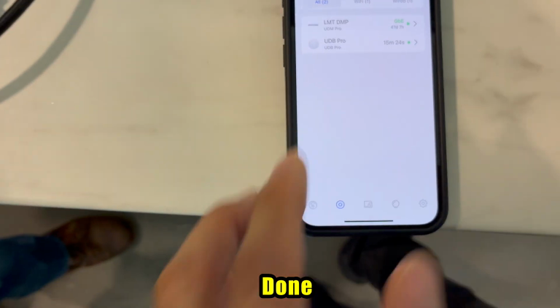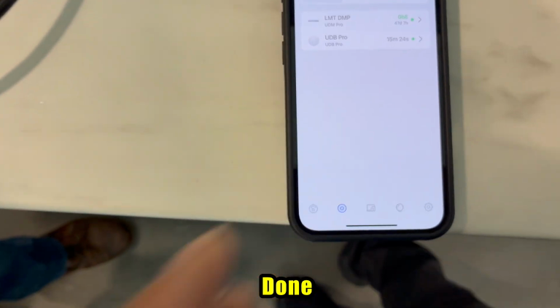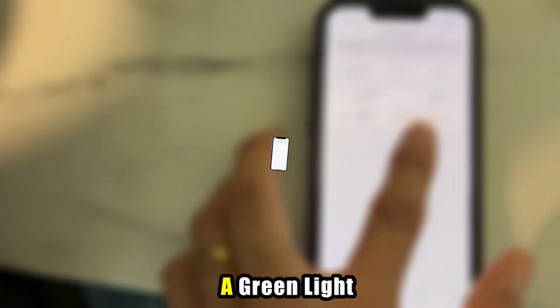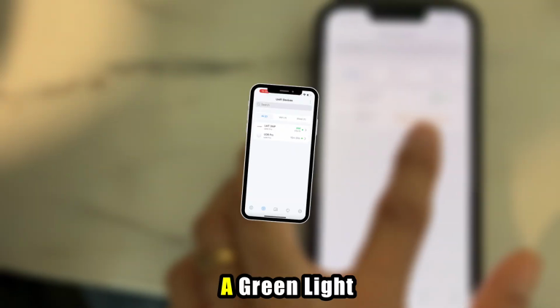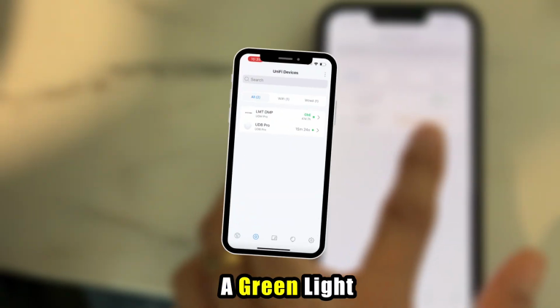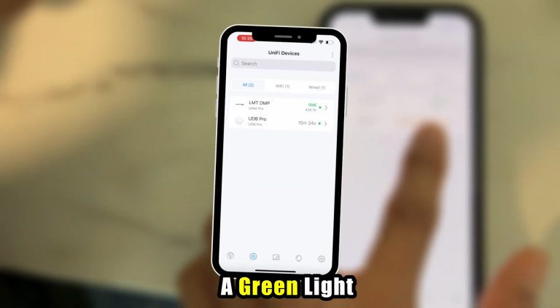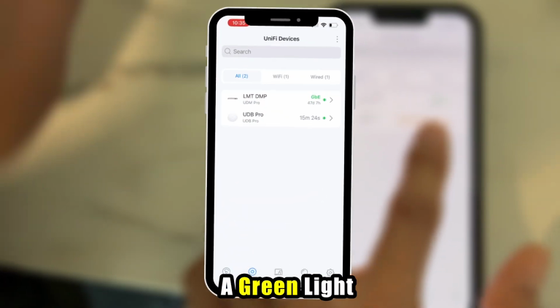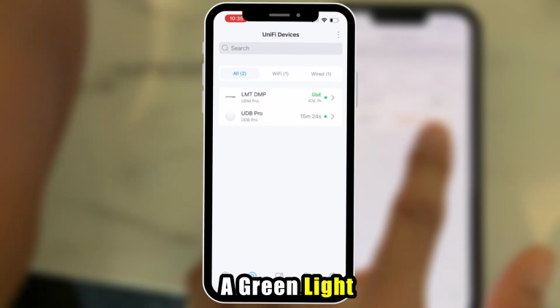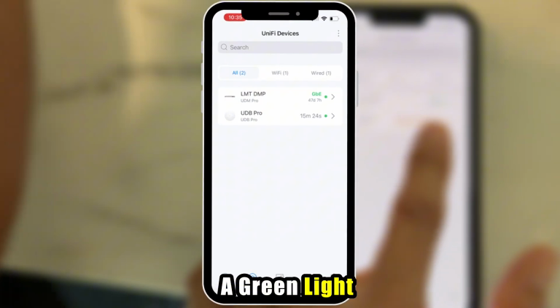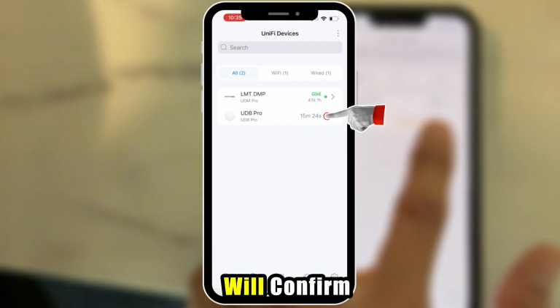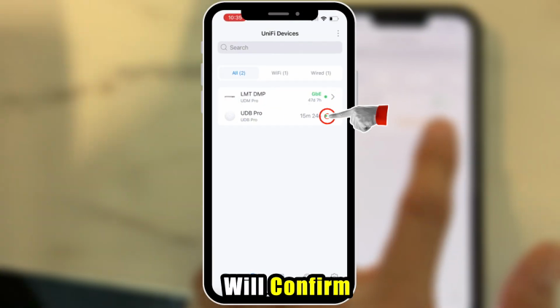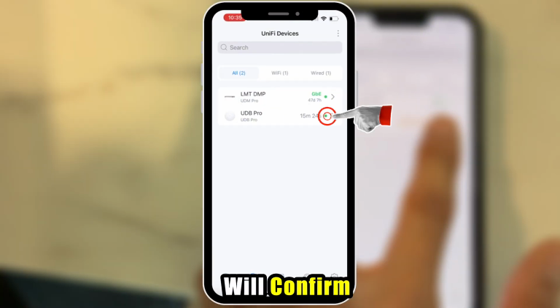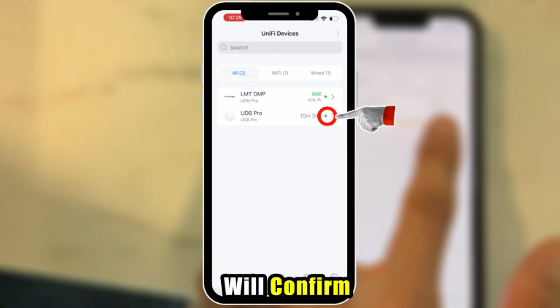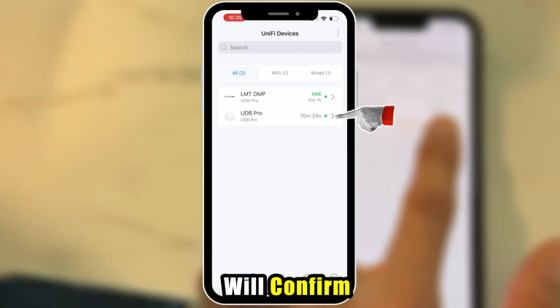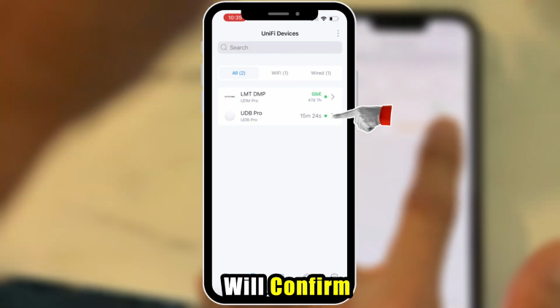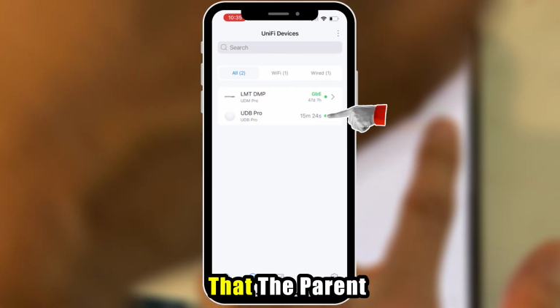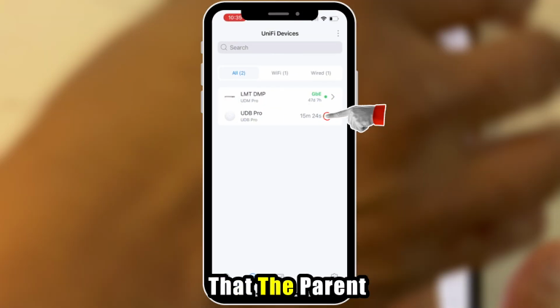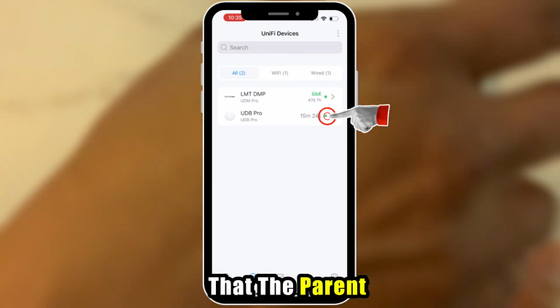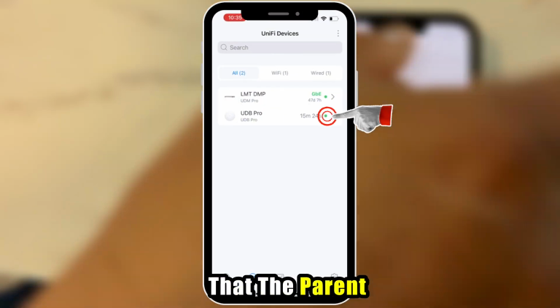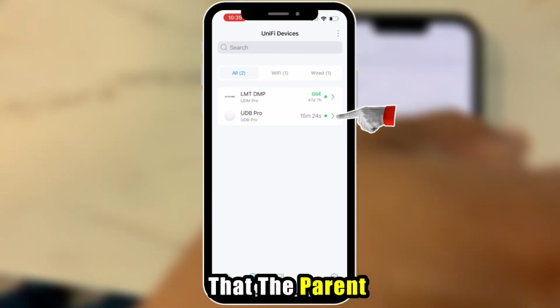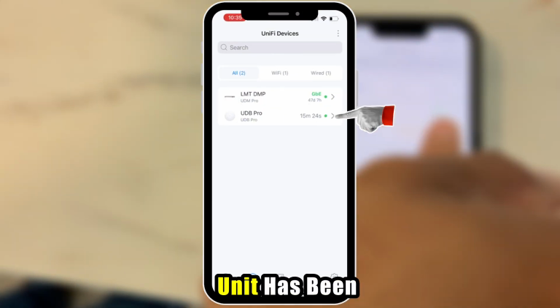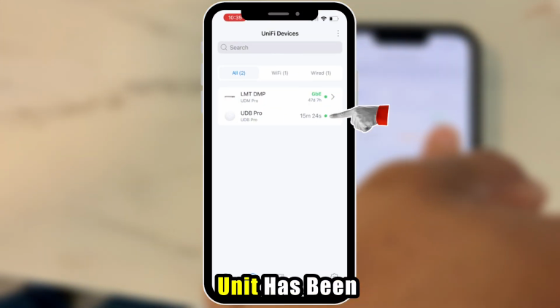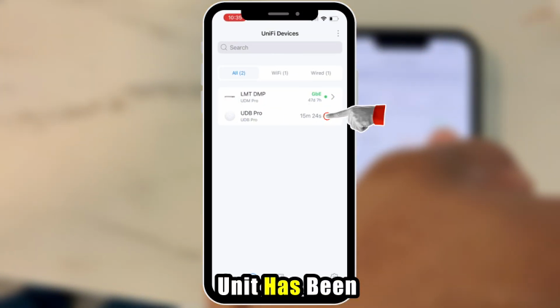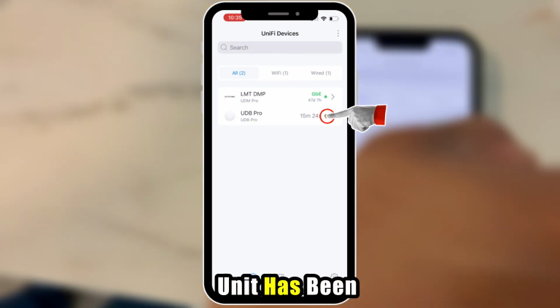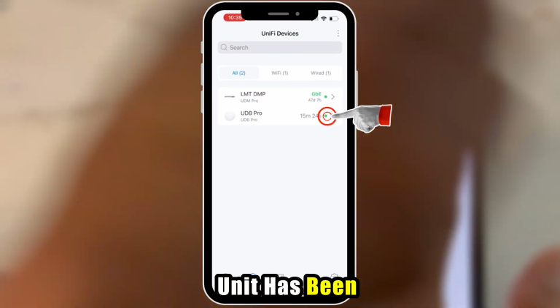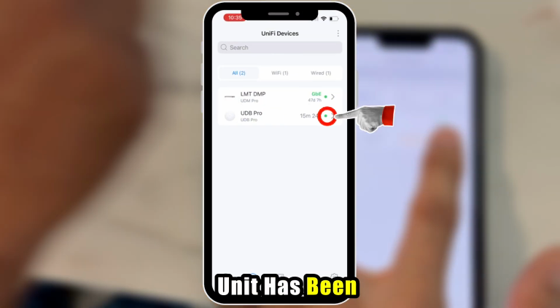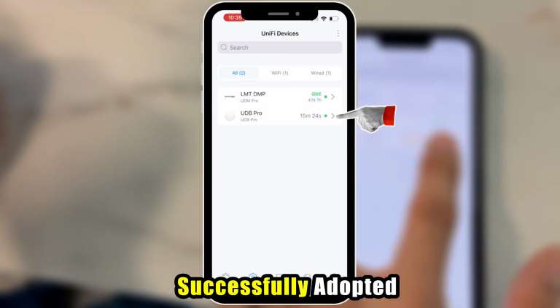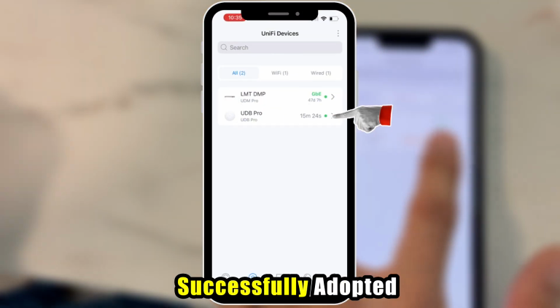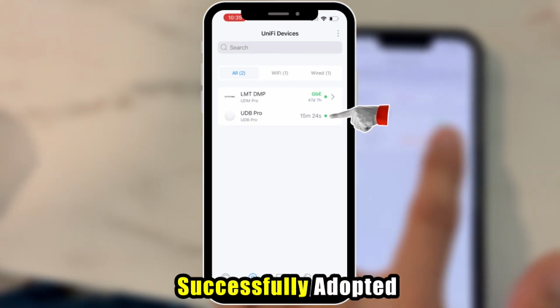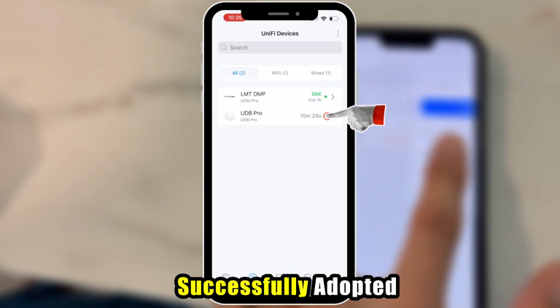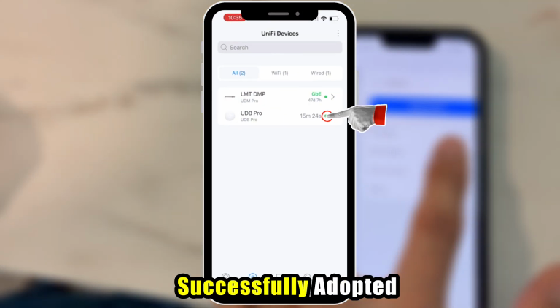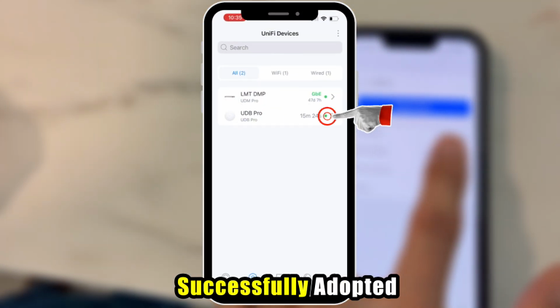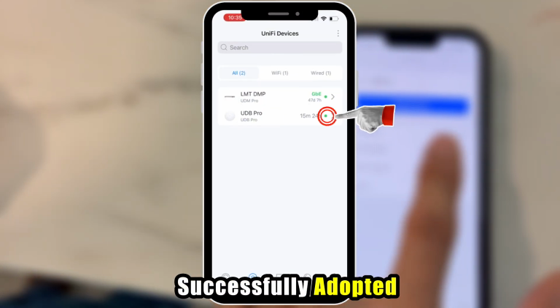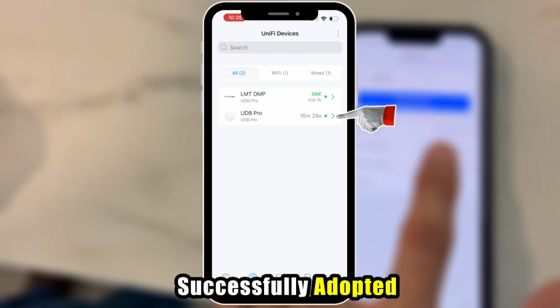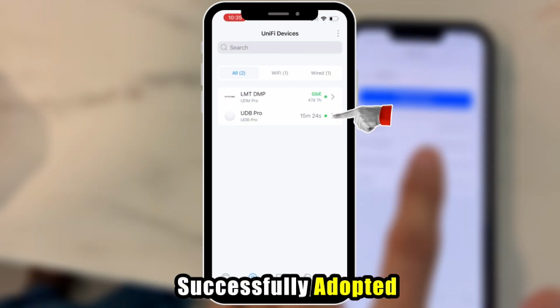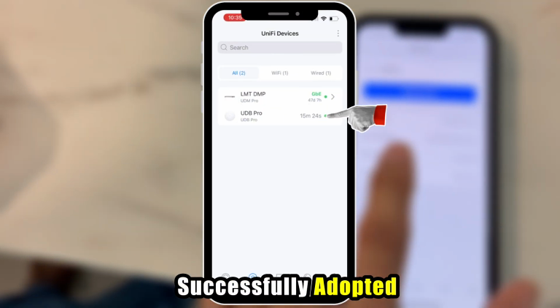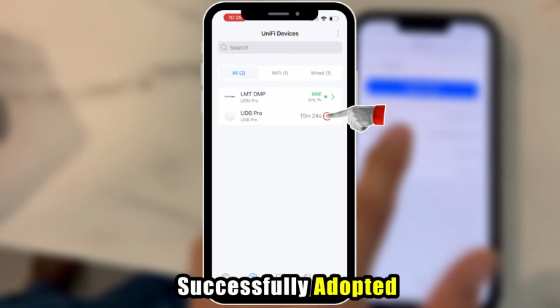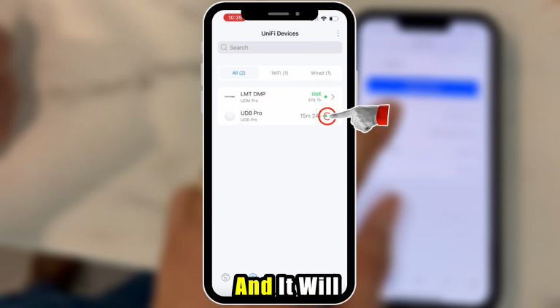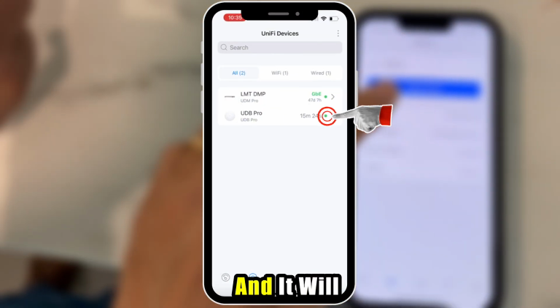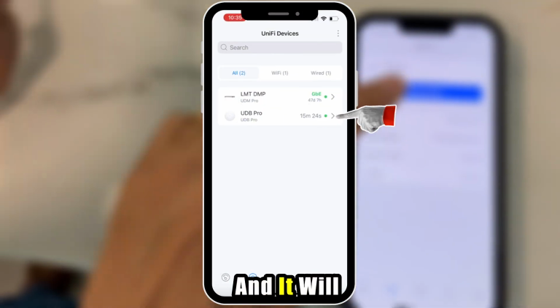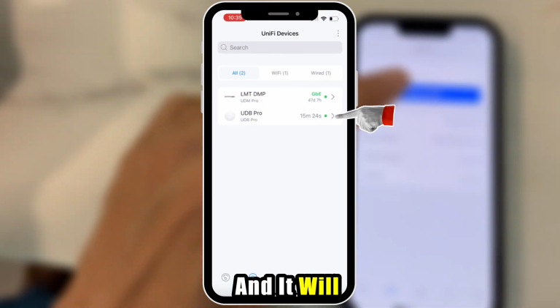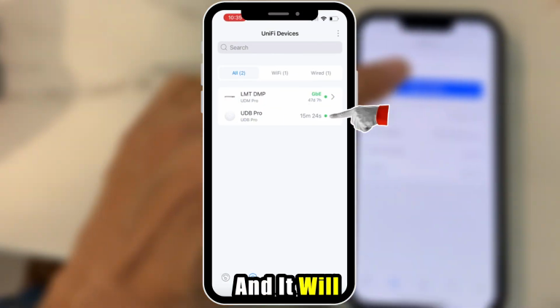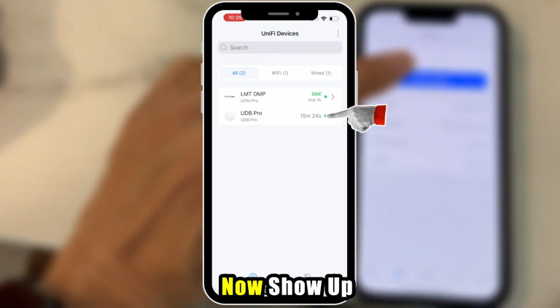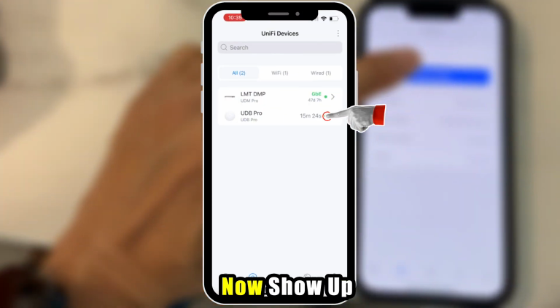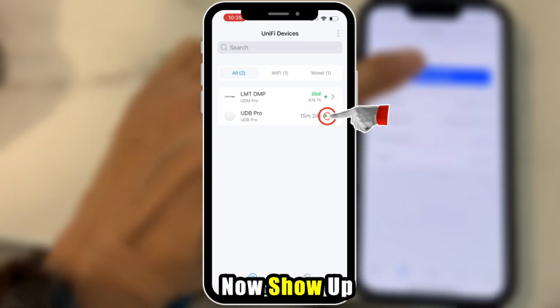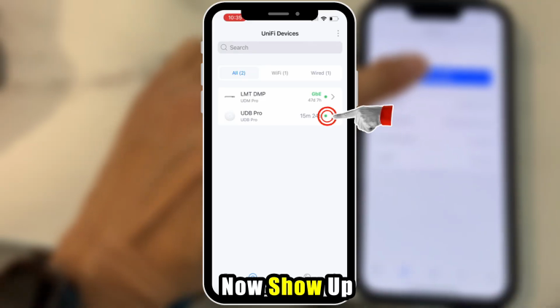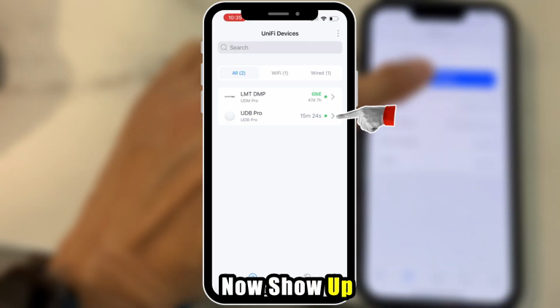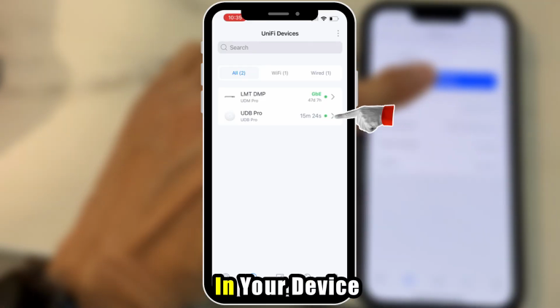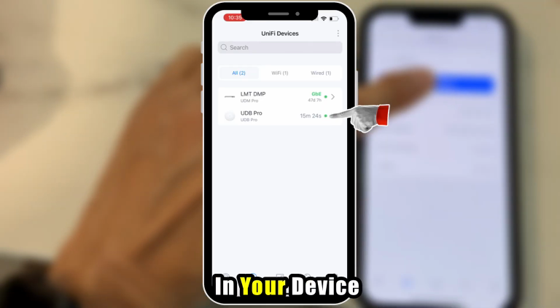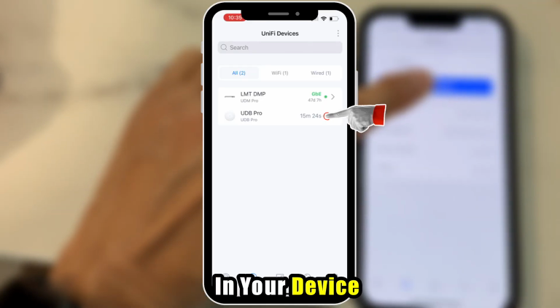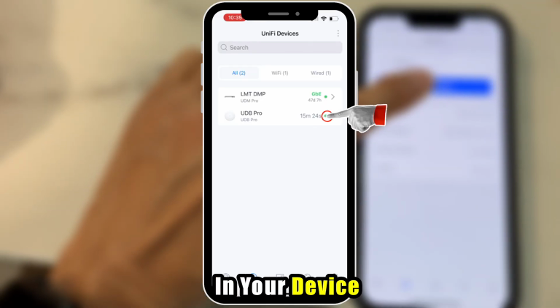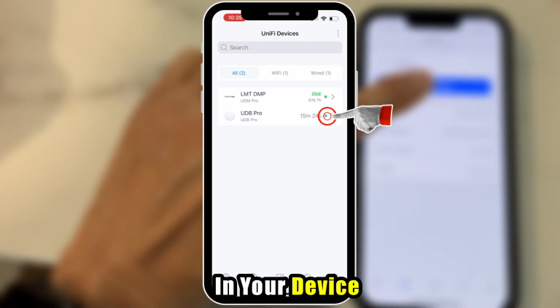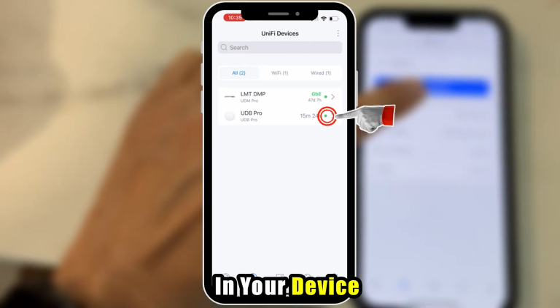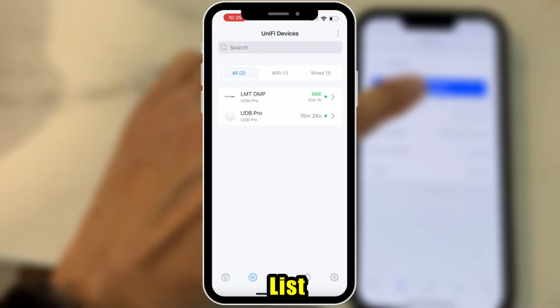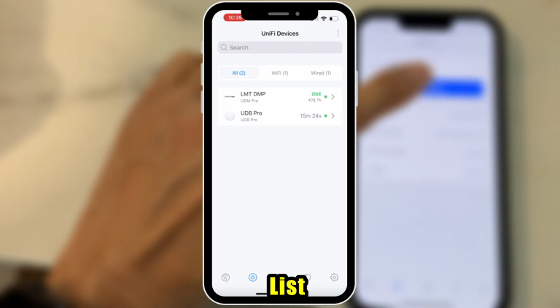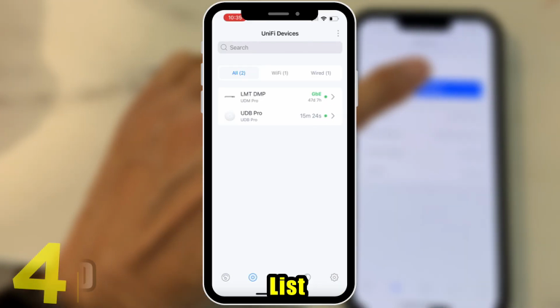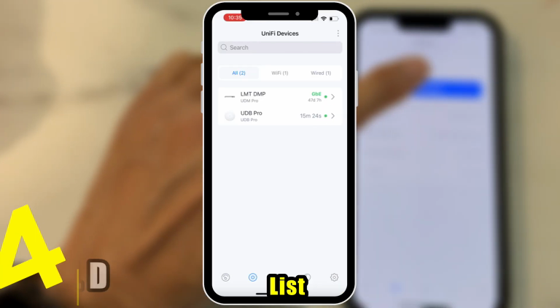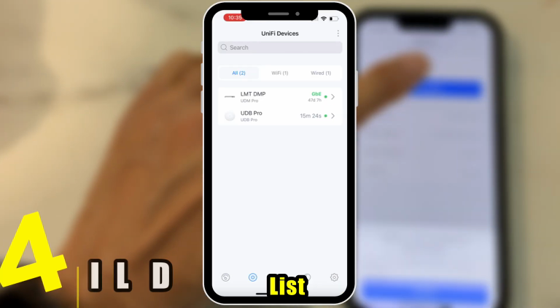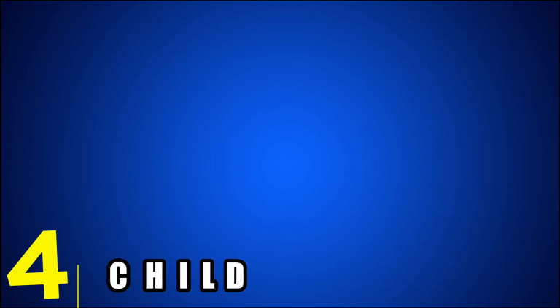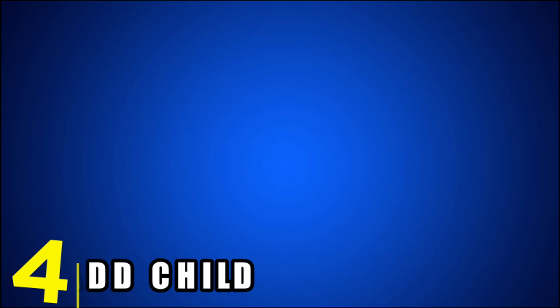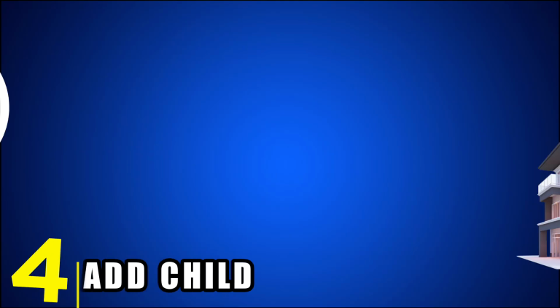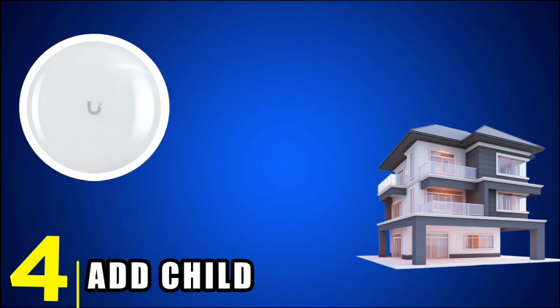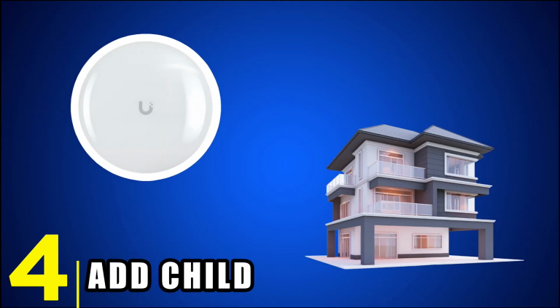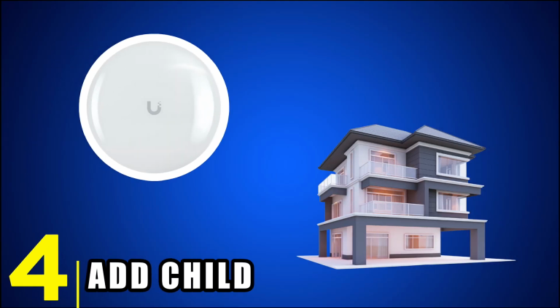A green light will confirm that the parent unit has been successfully adopted and it will now show up in your device list.